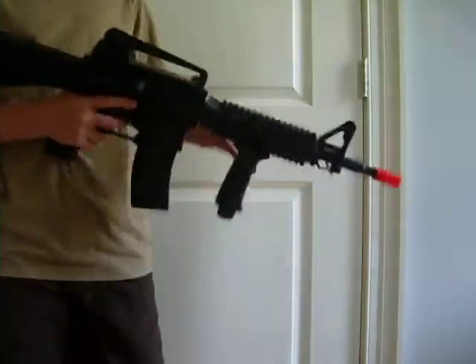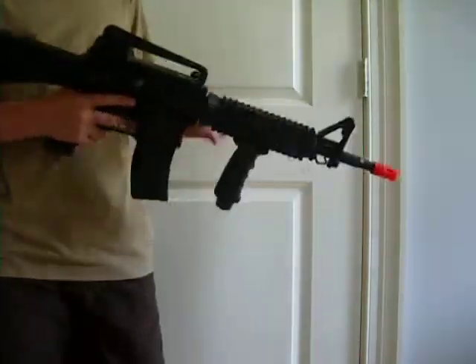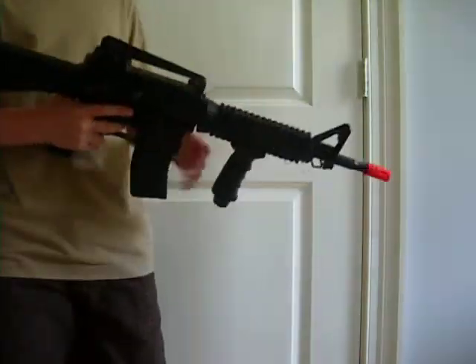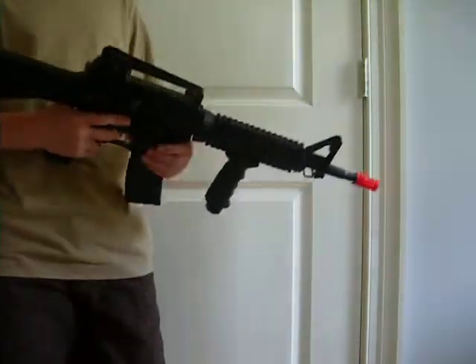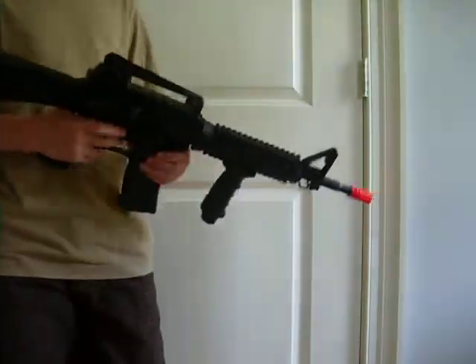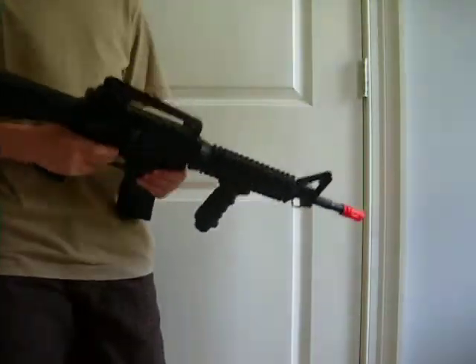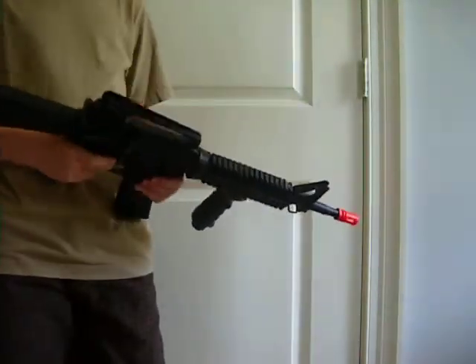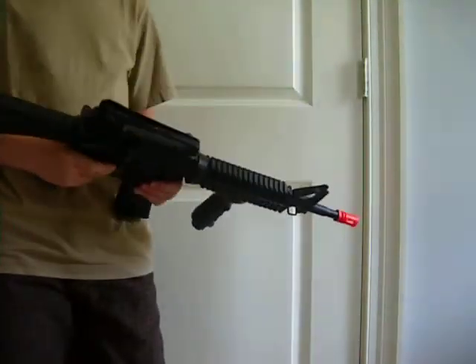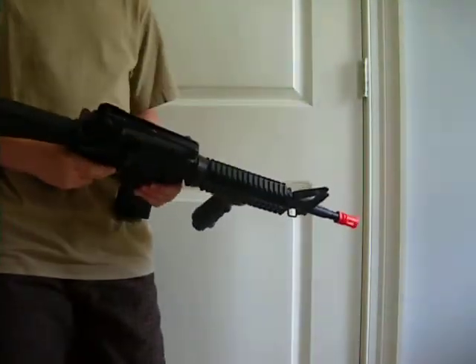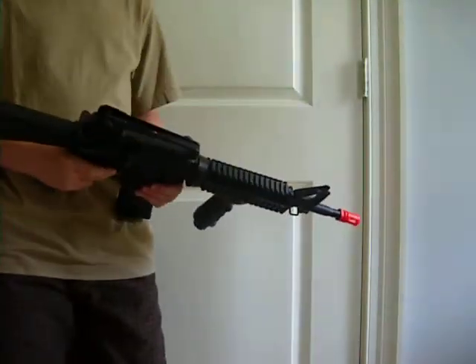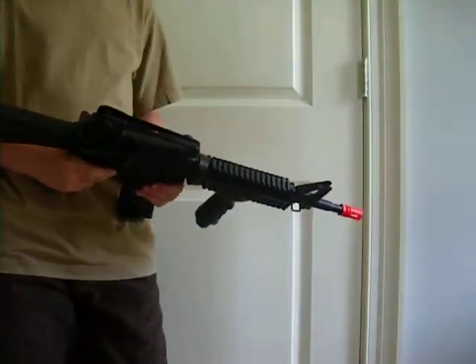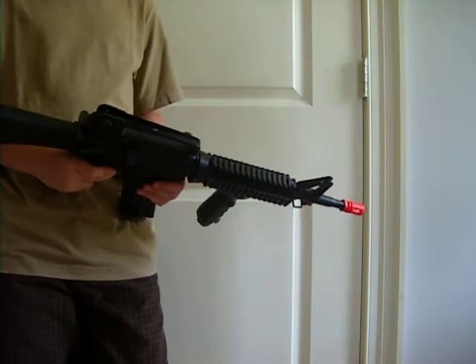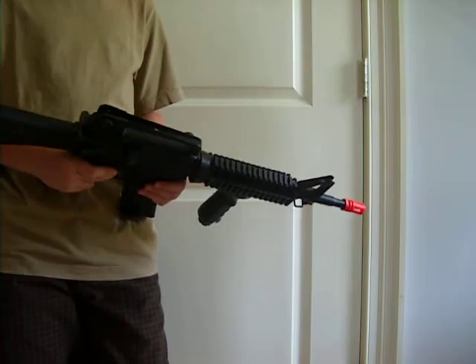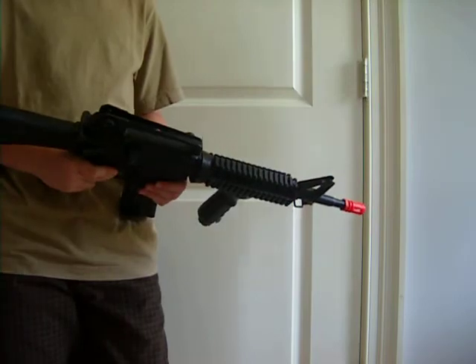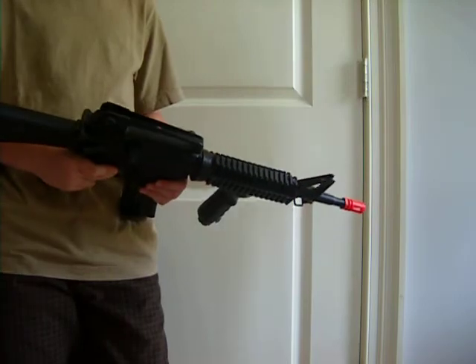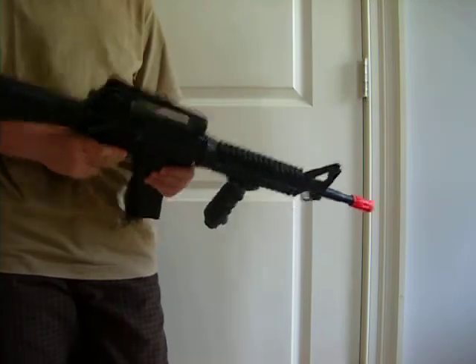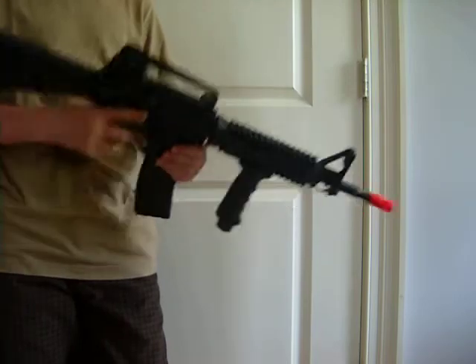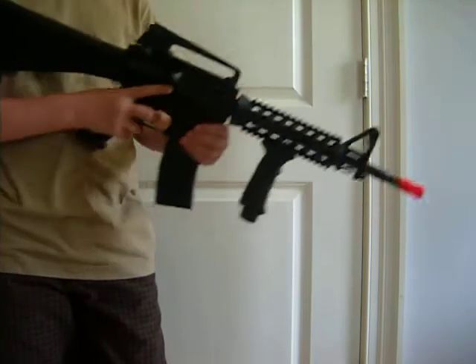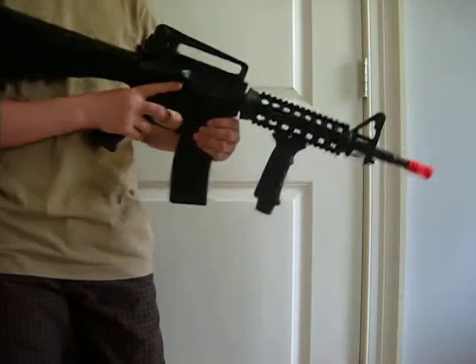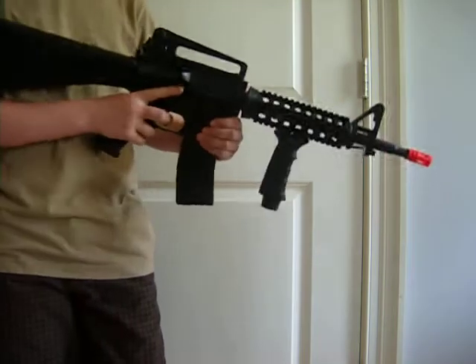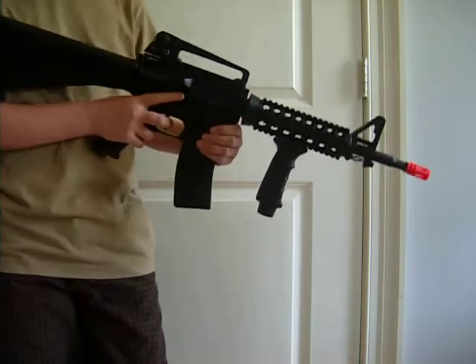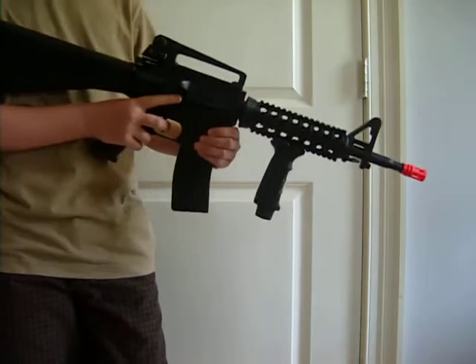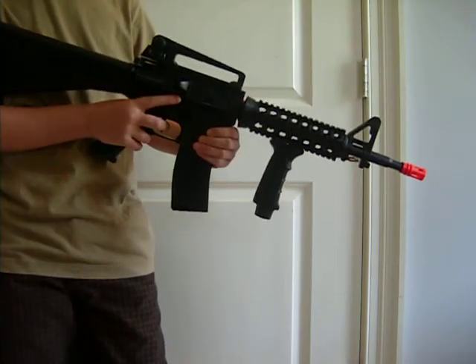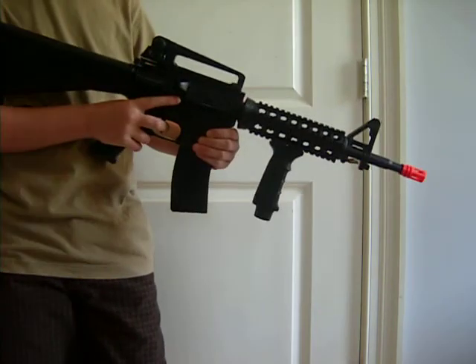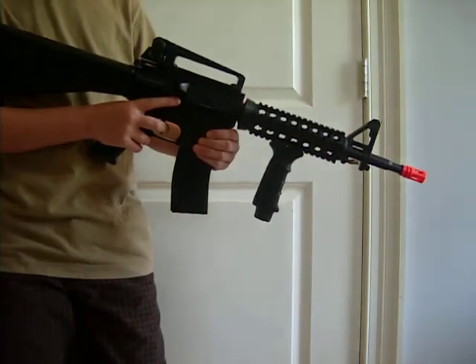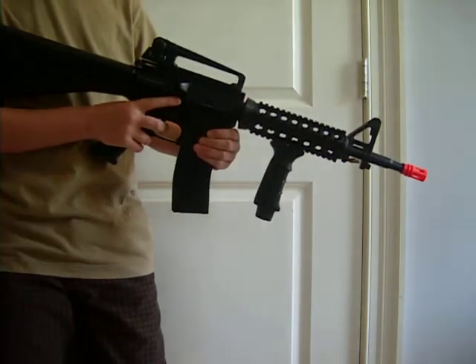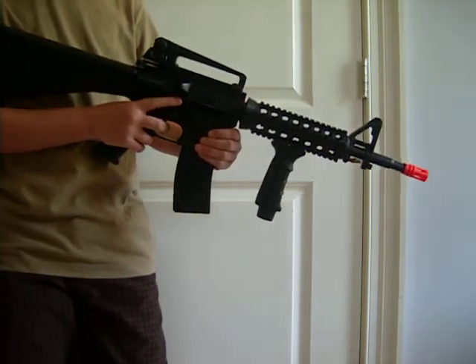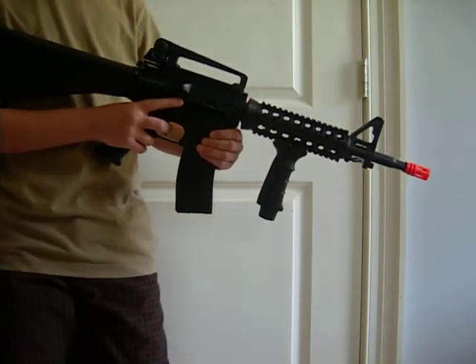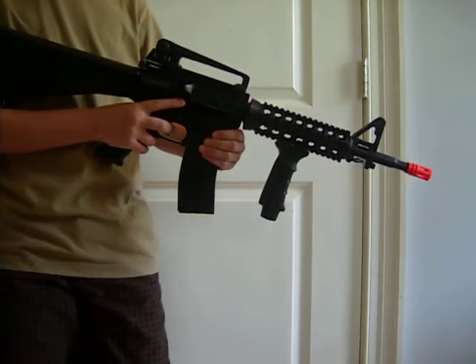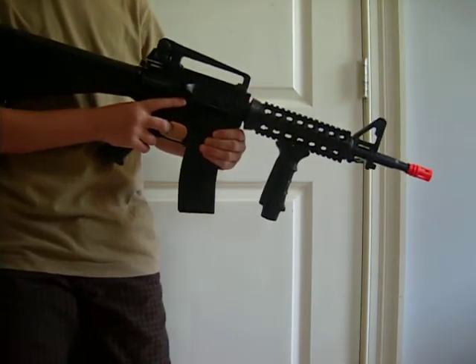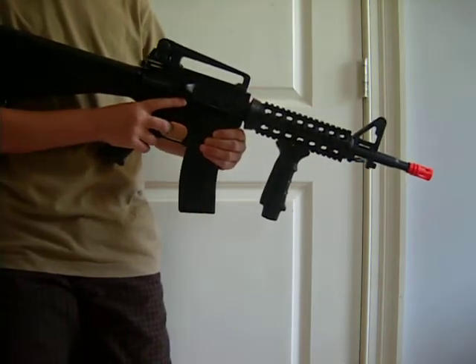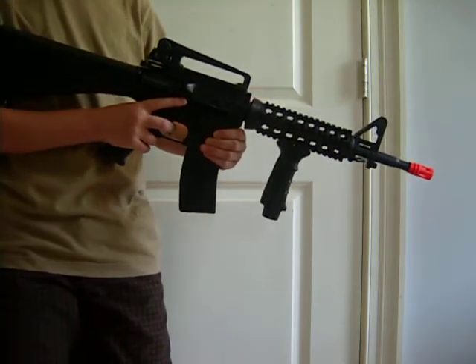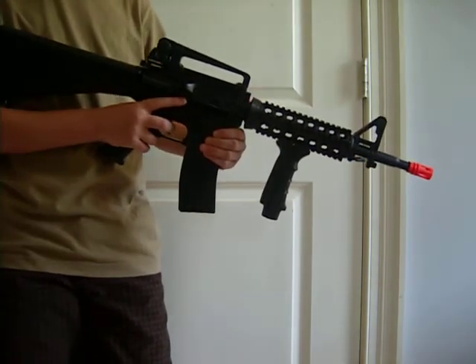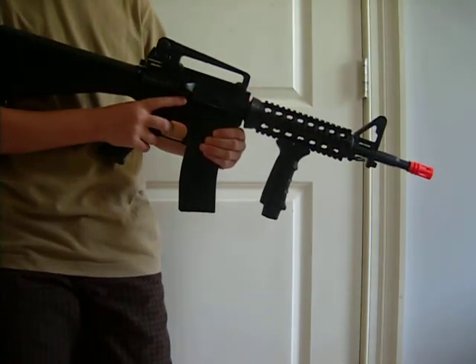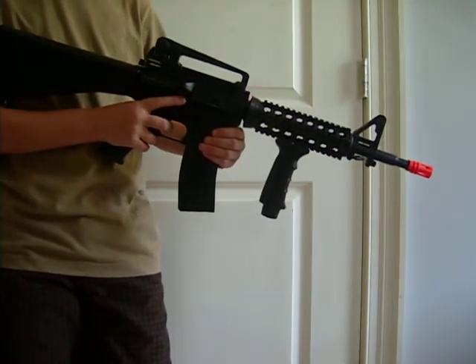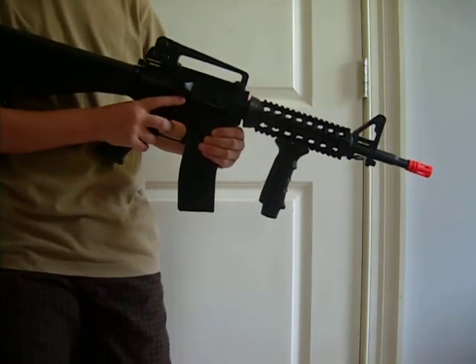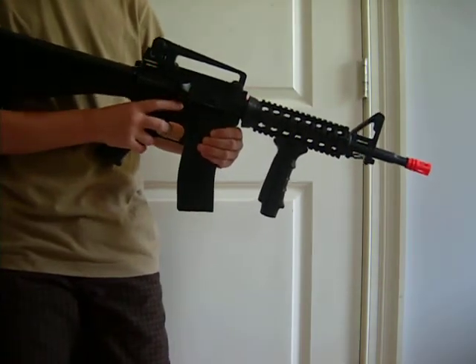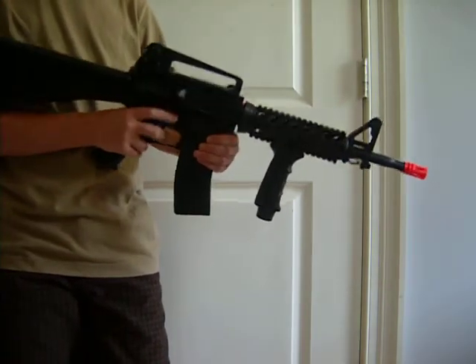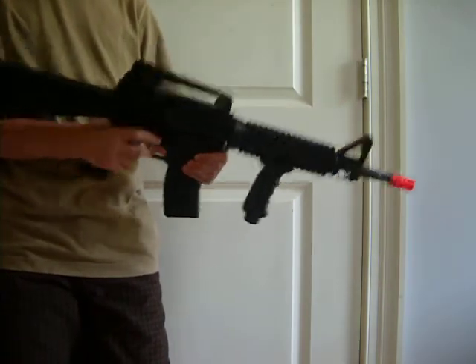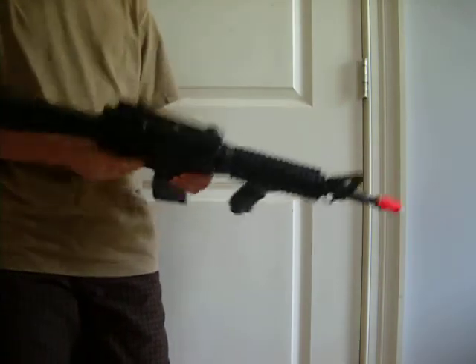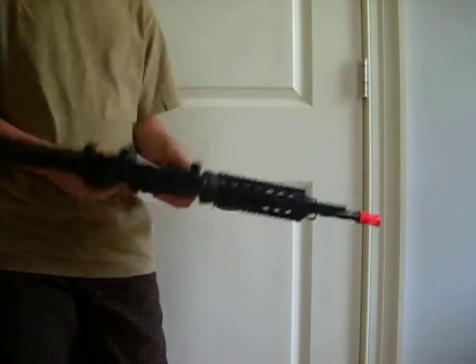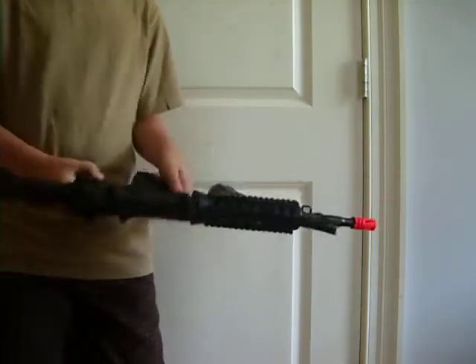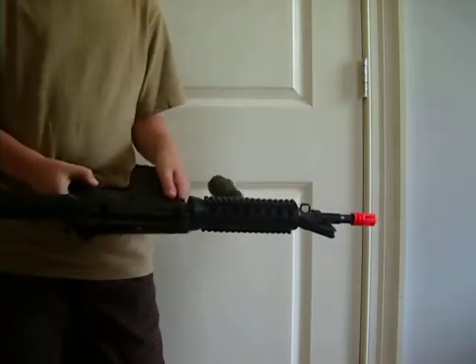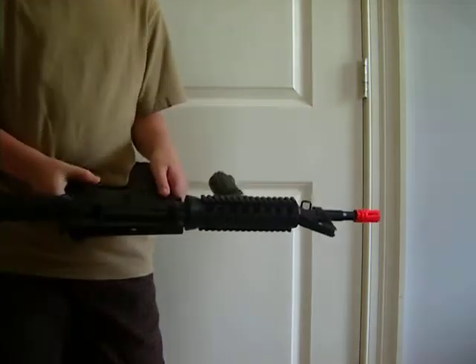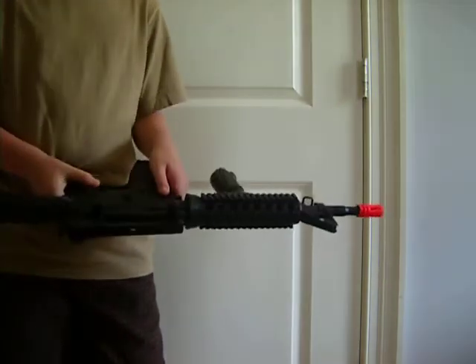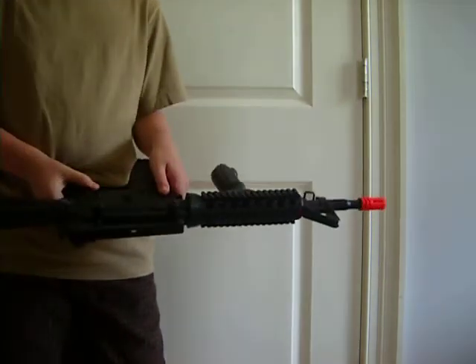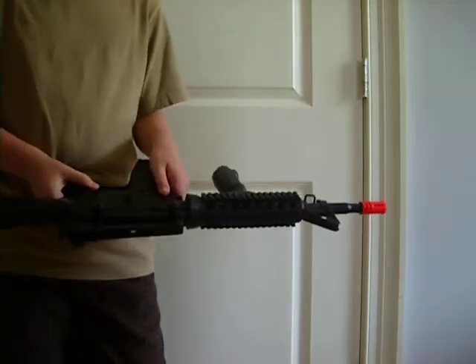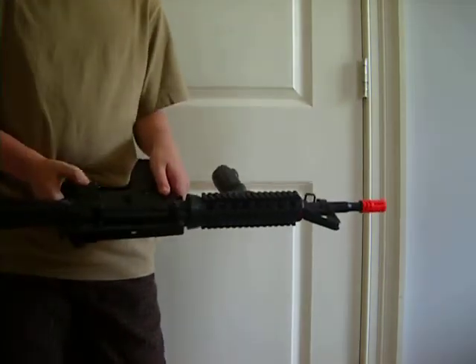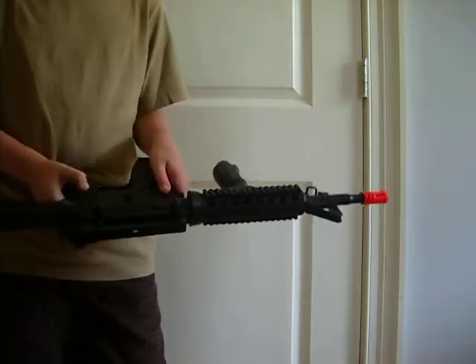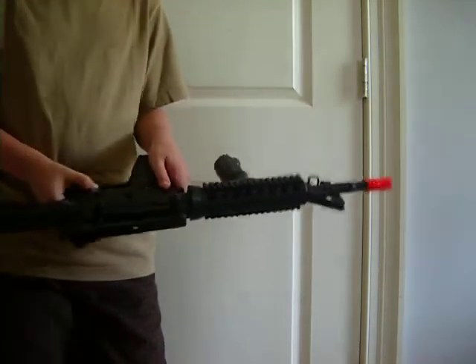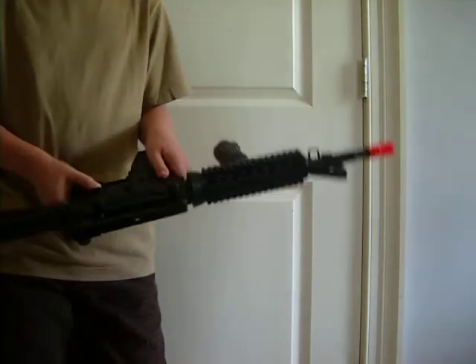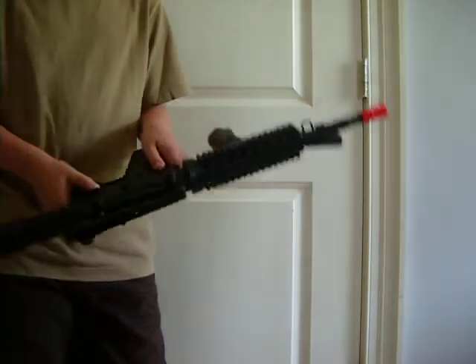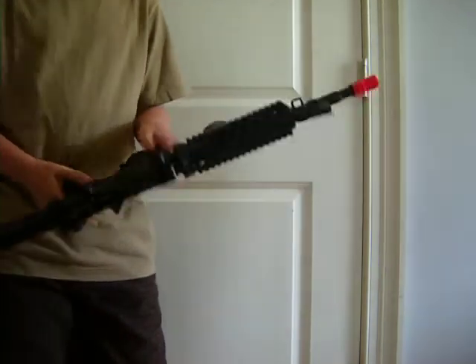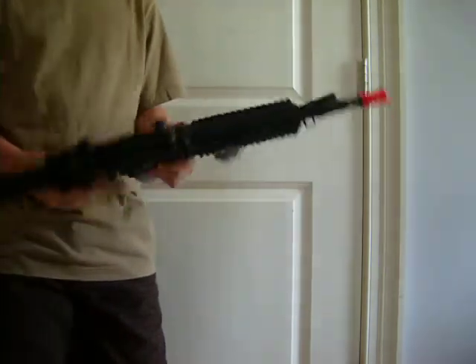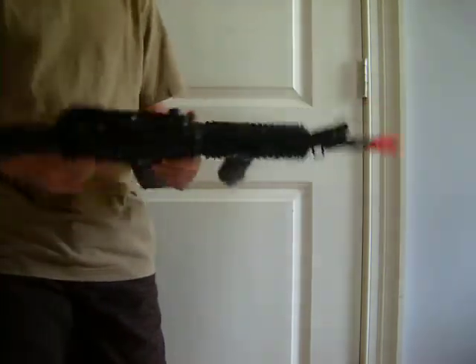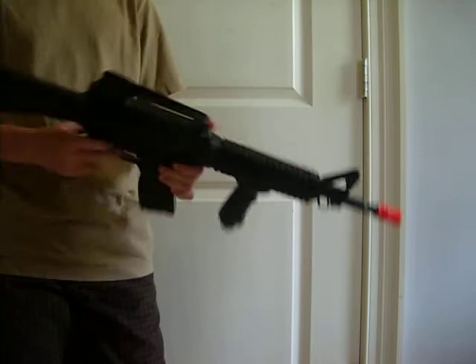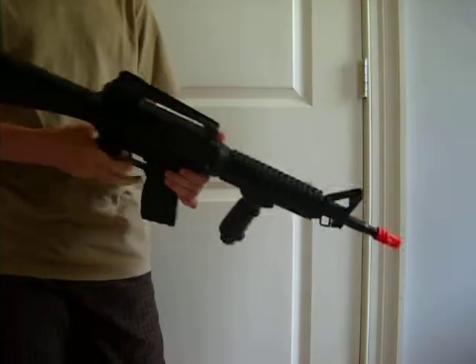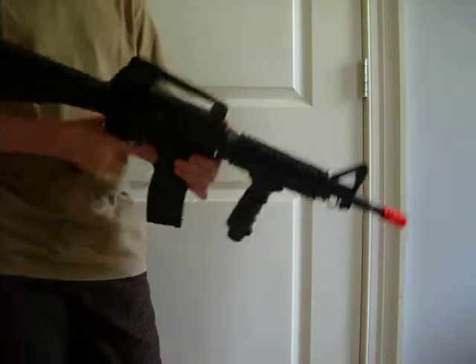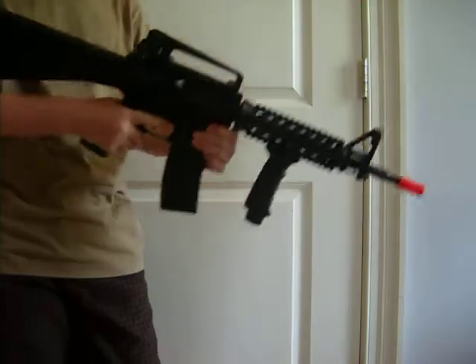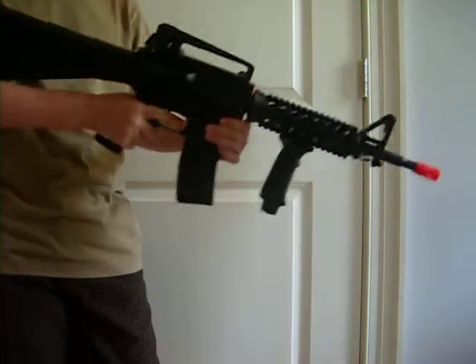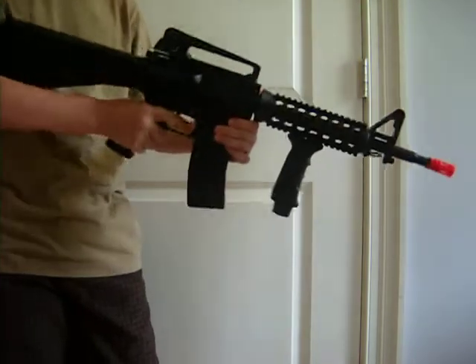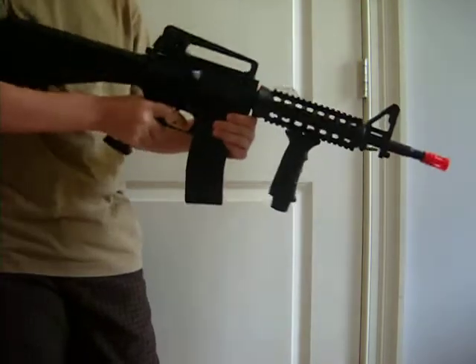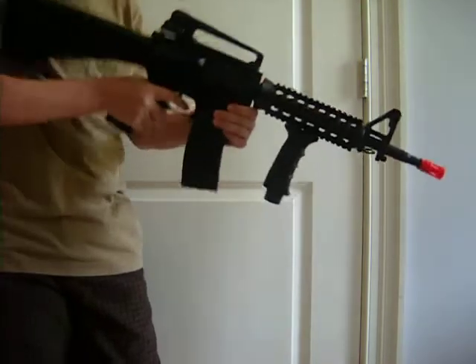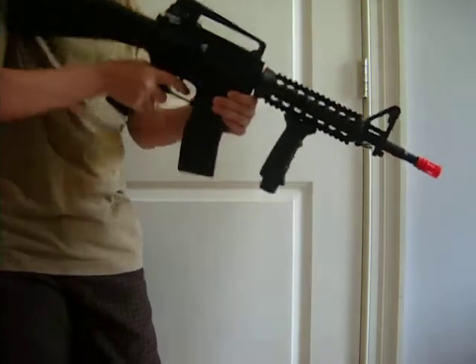On semi, it shoots like this. And then on auto, it sounds like this.